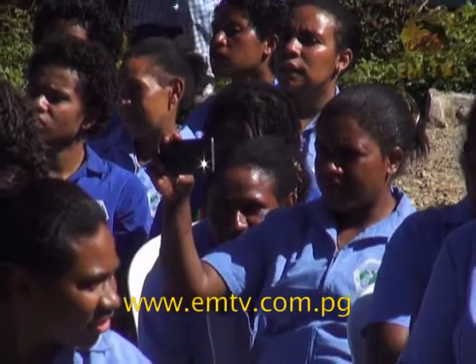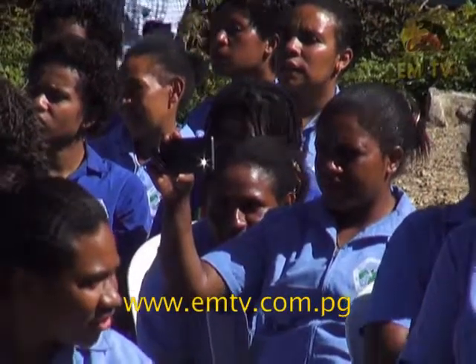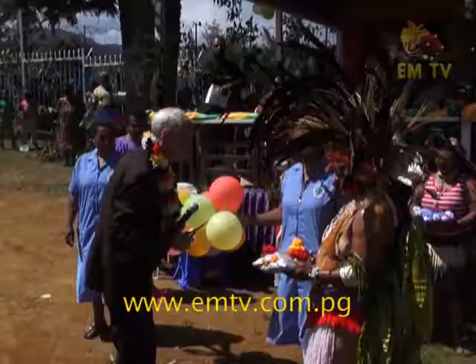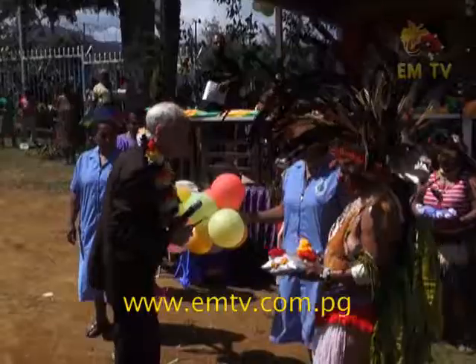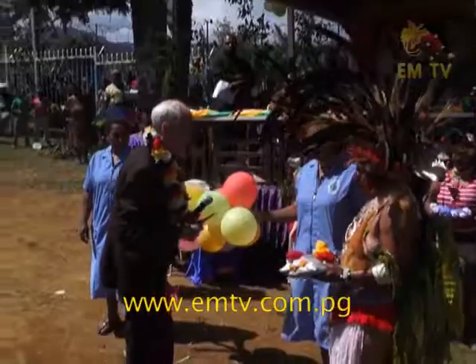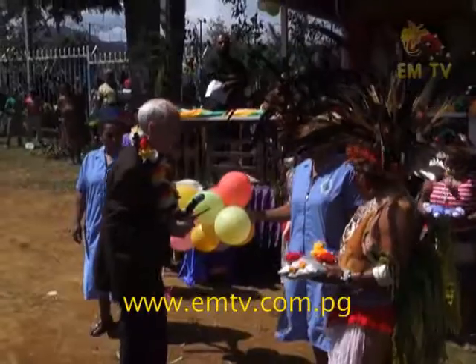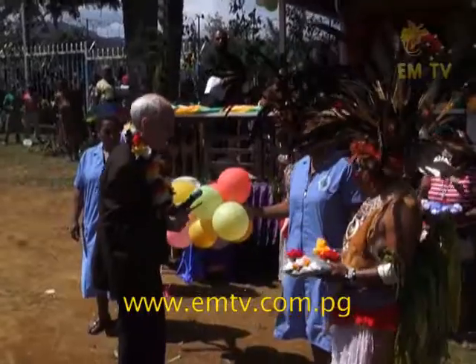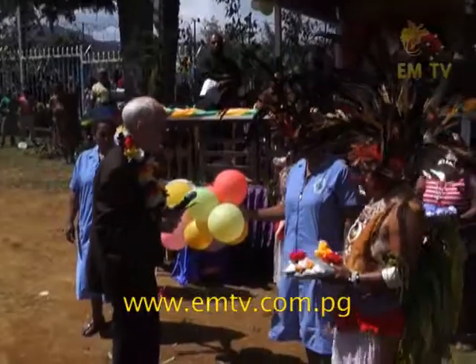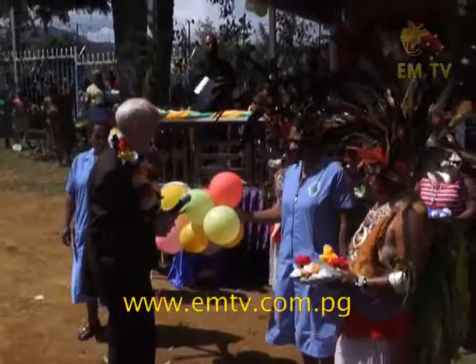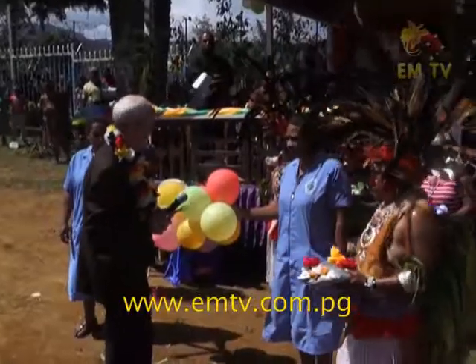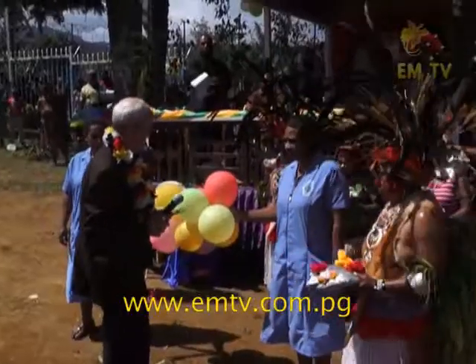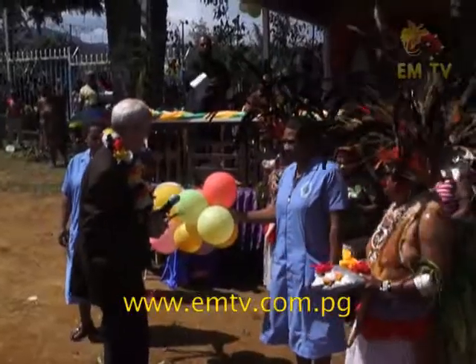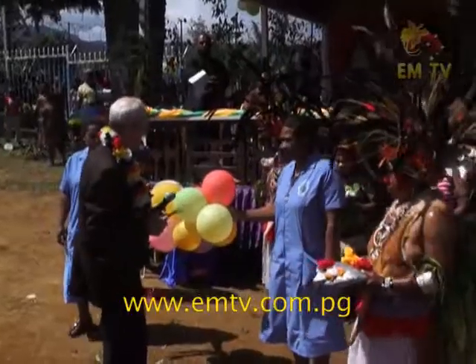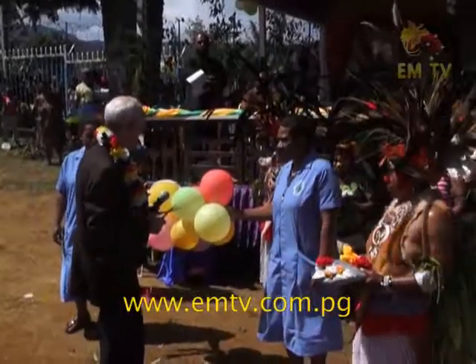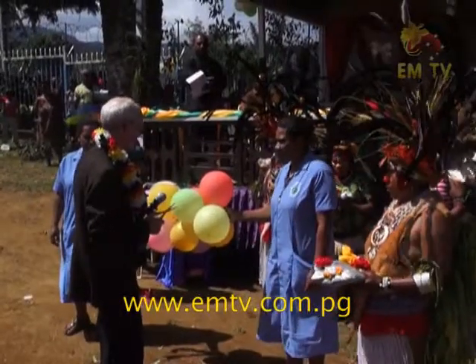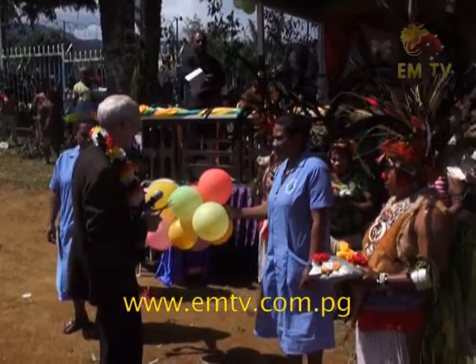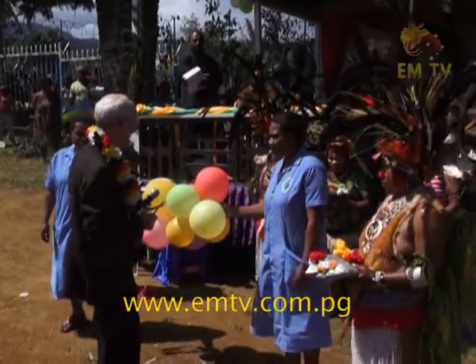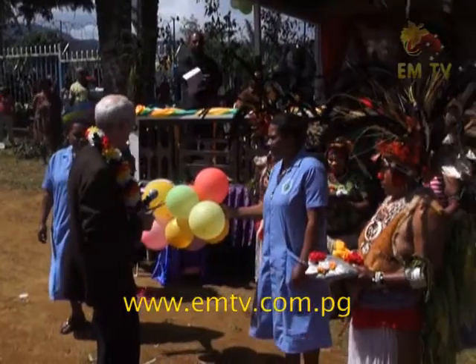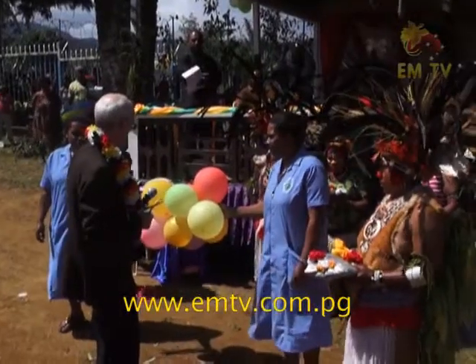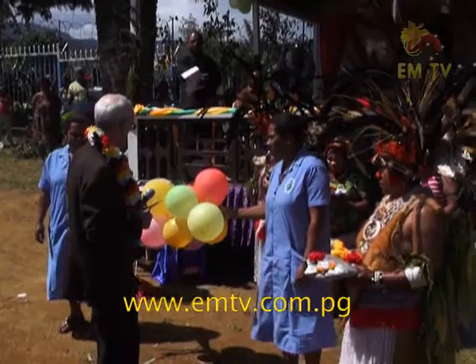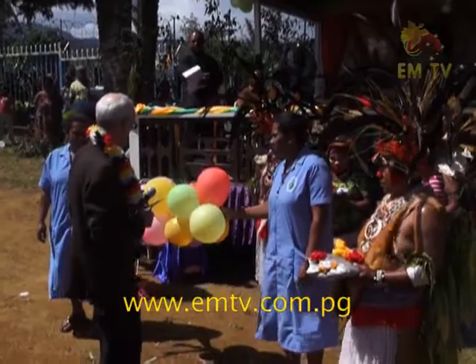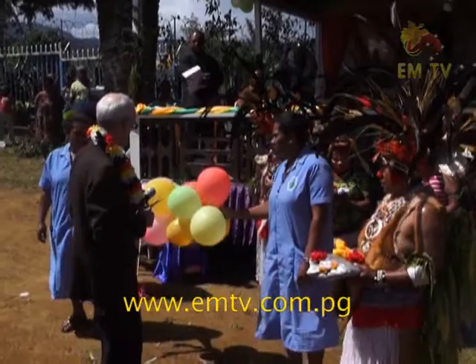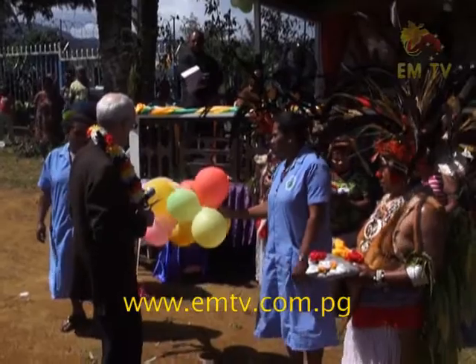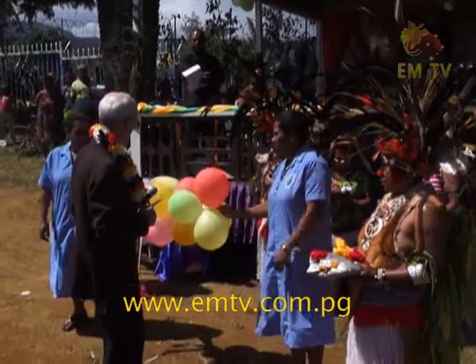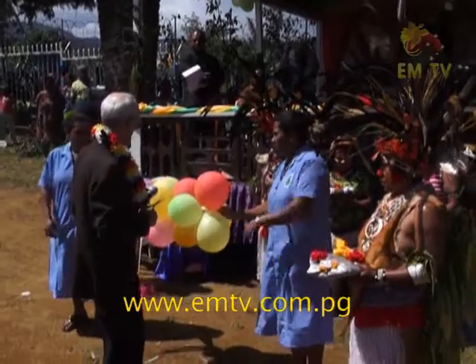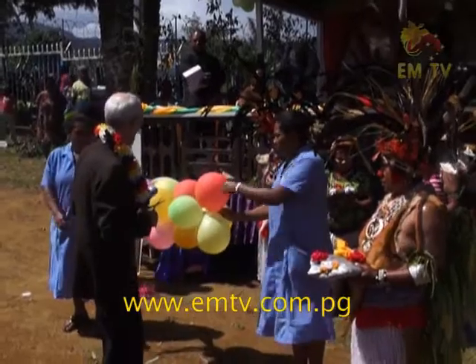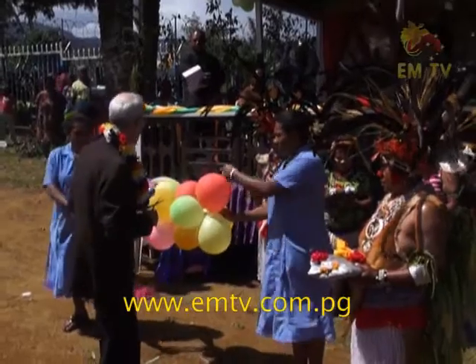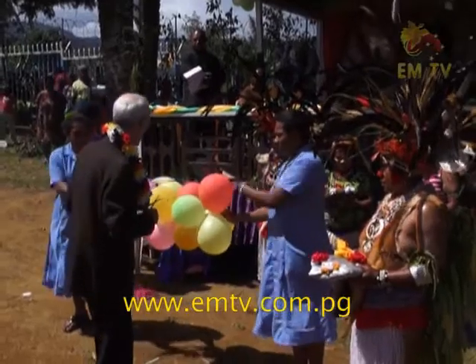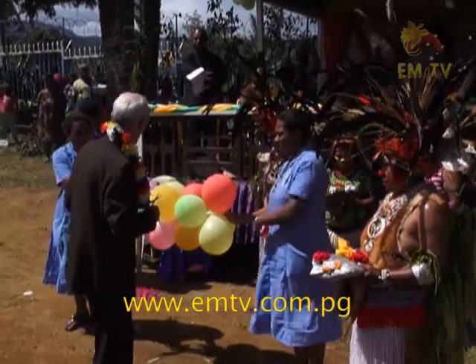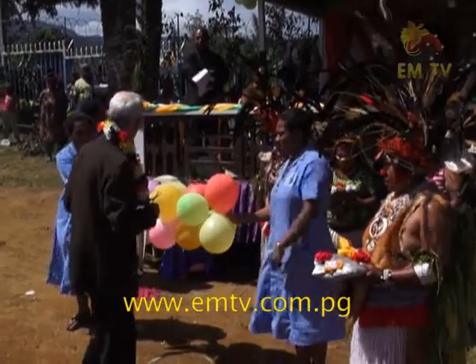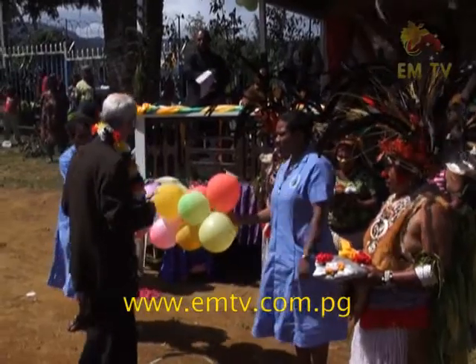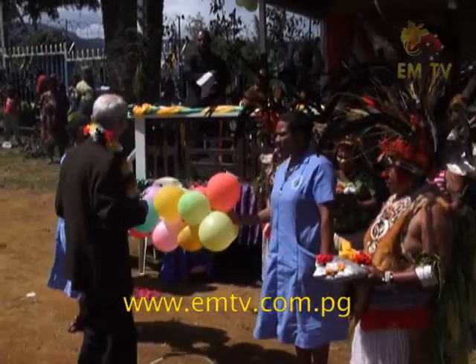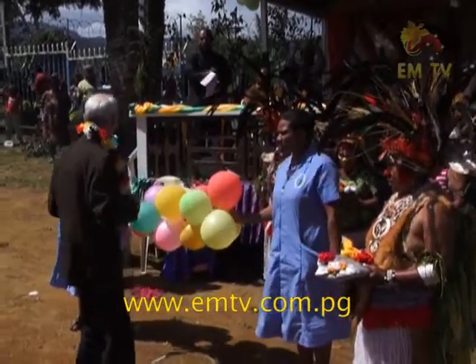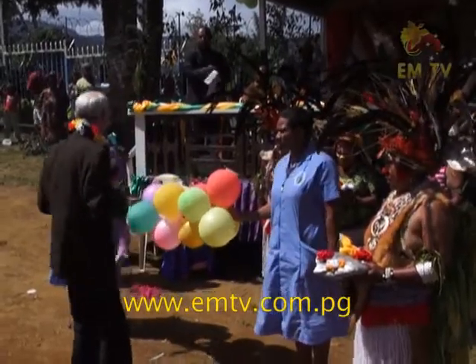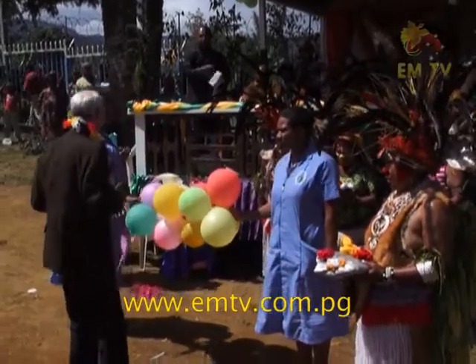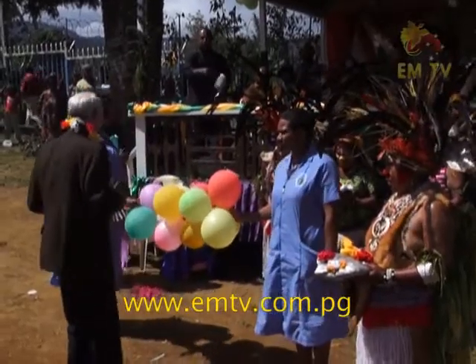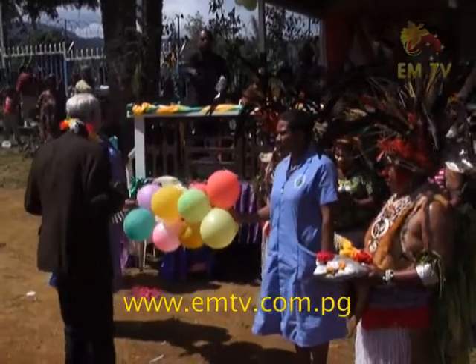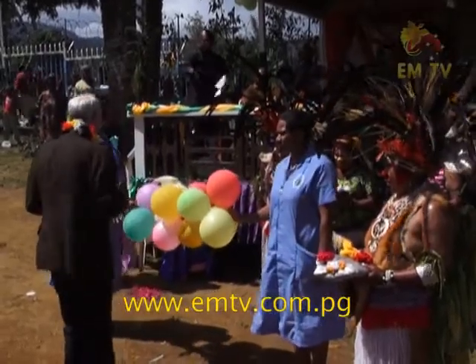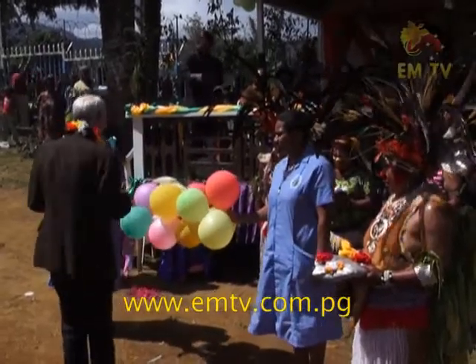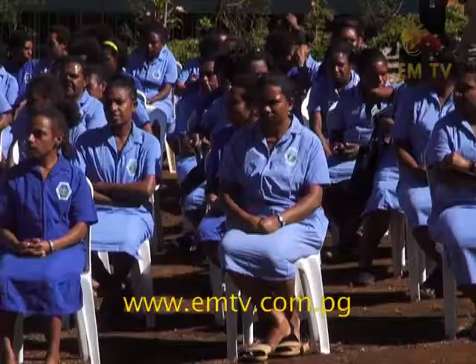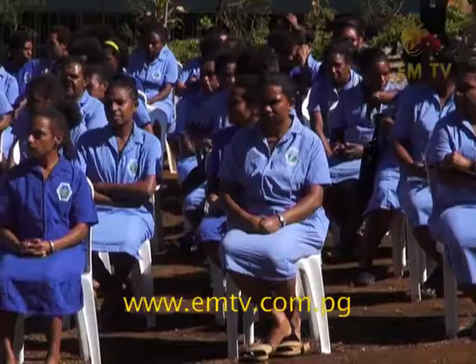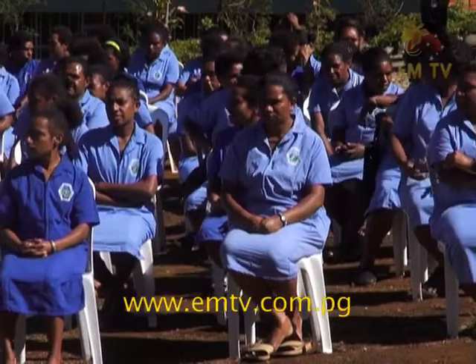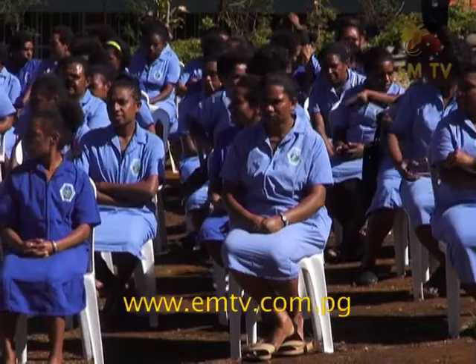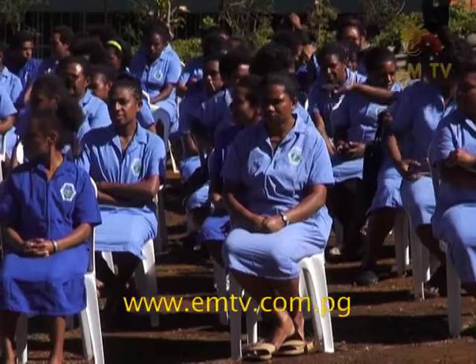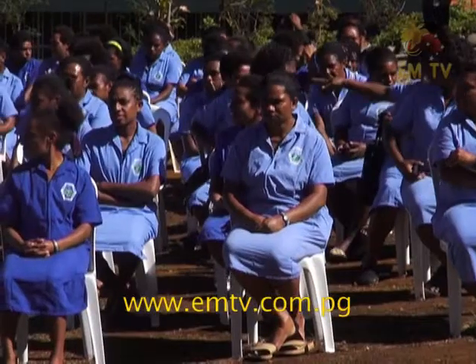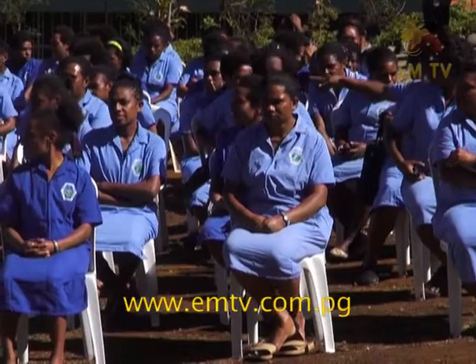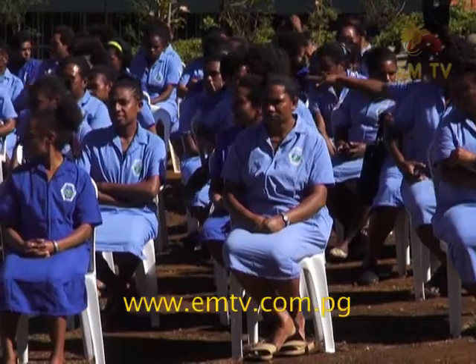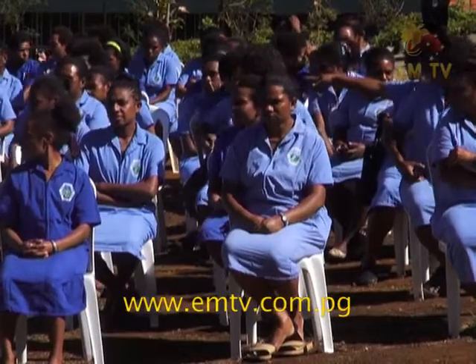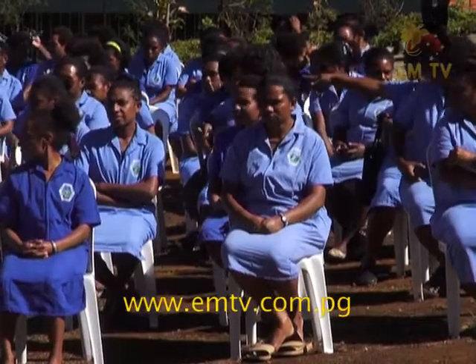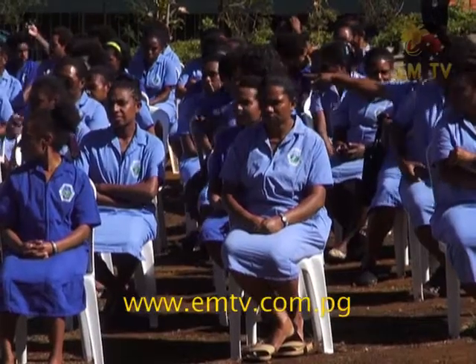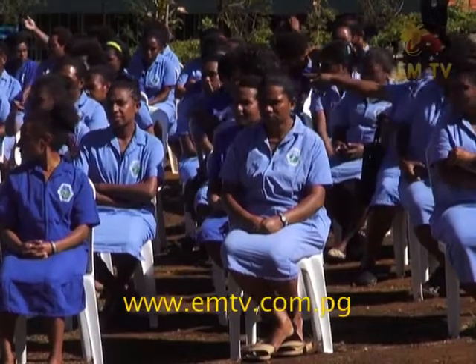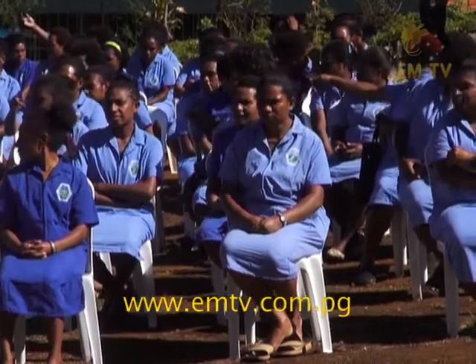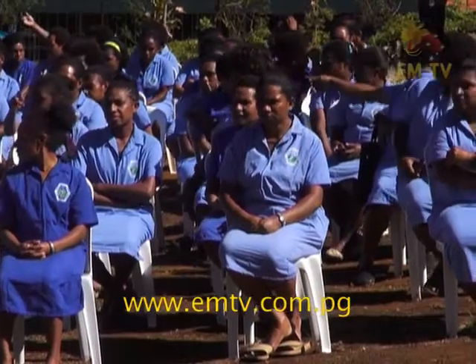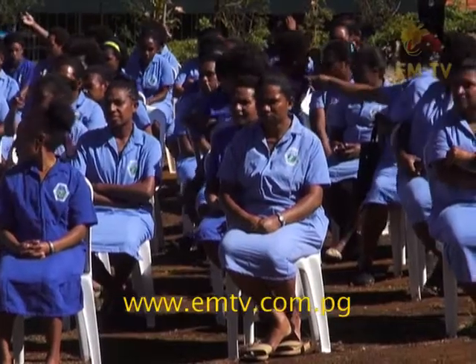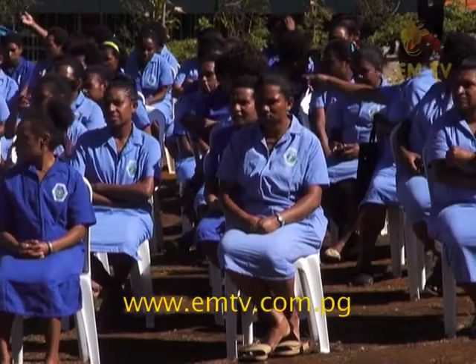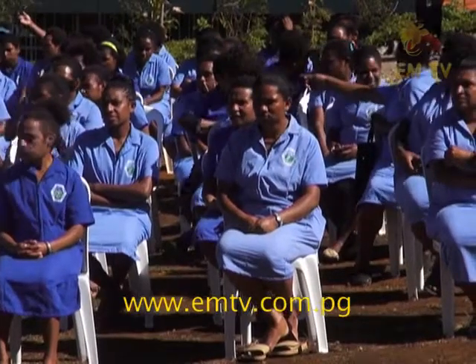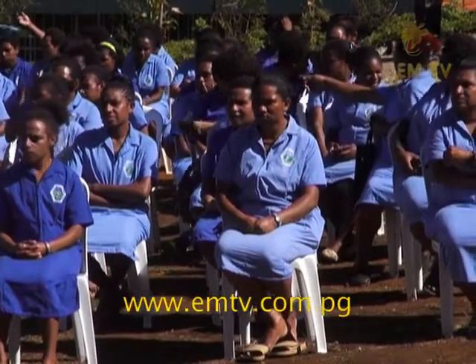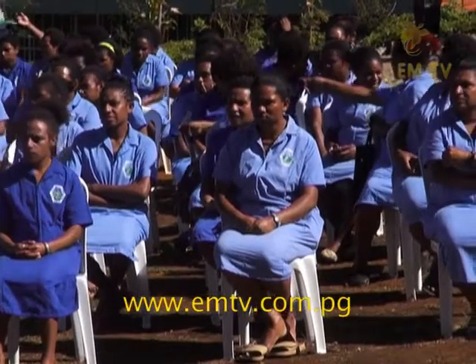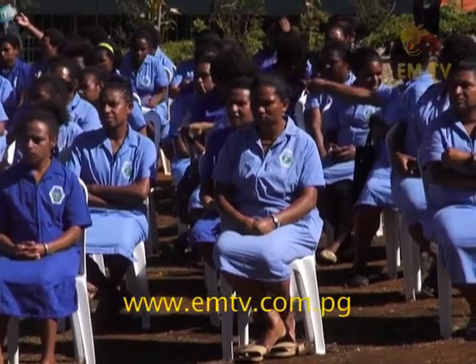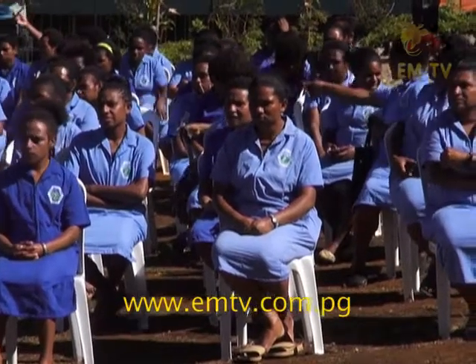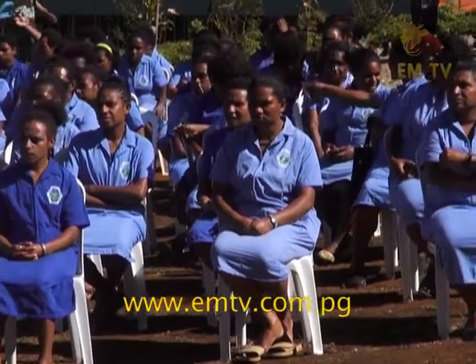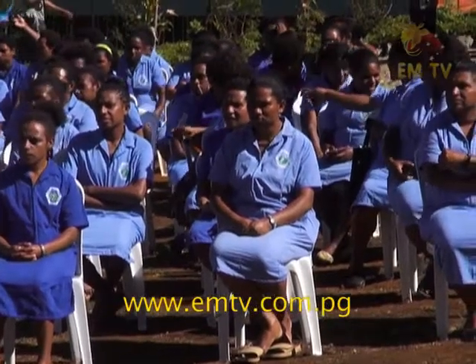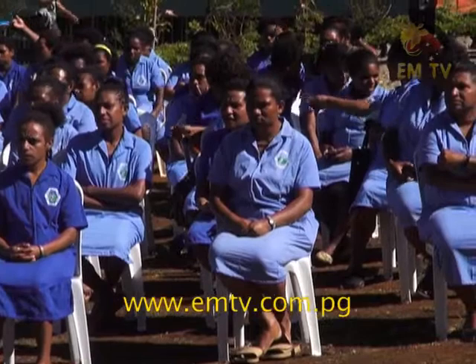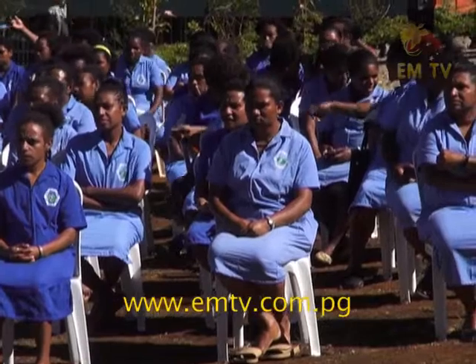Symbolic ribbon cuttings were done to commission the new buildings. Jack LaPave Jr., National MTV News.